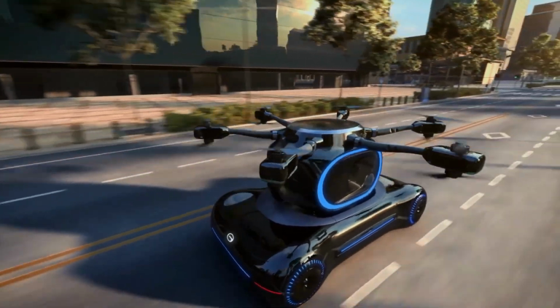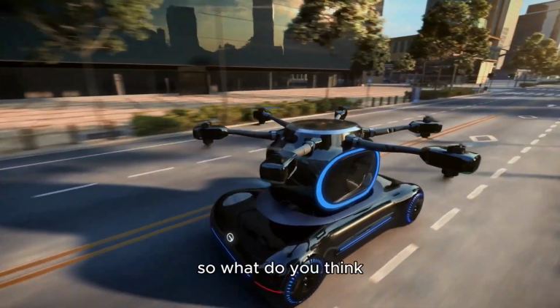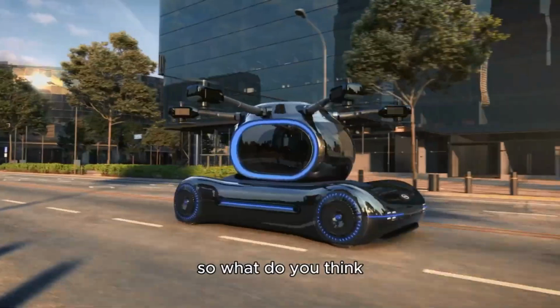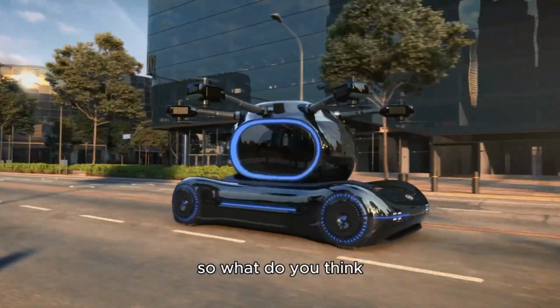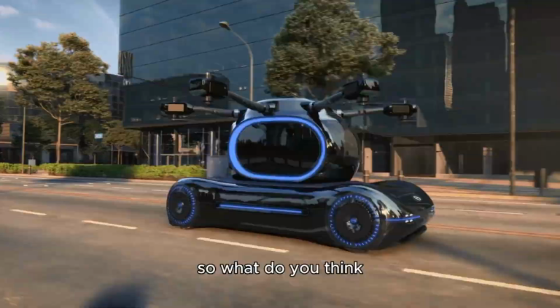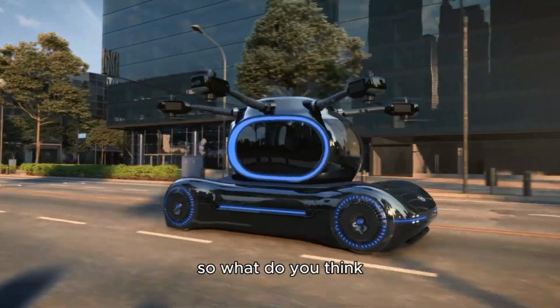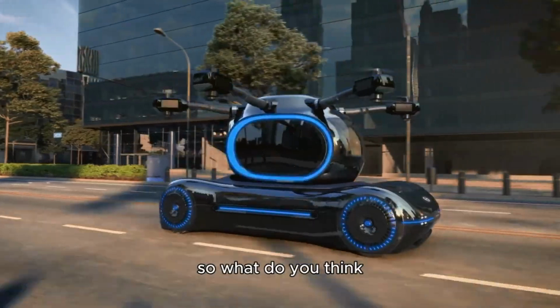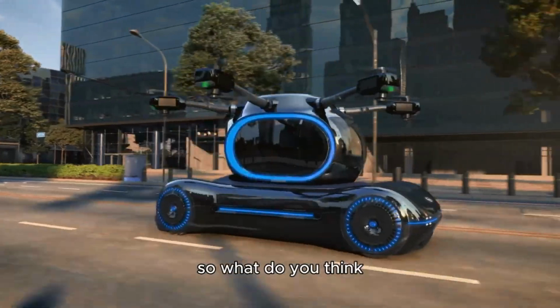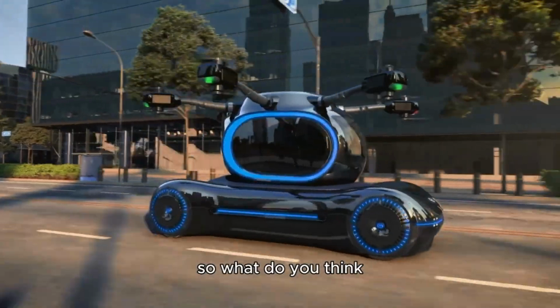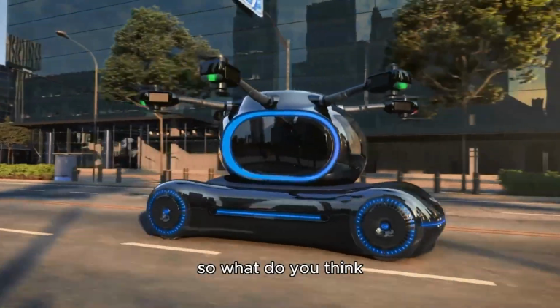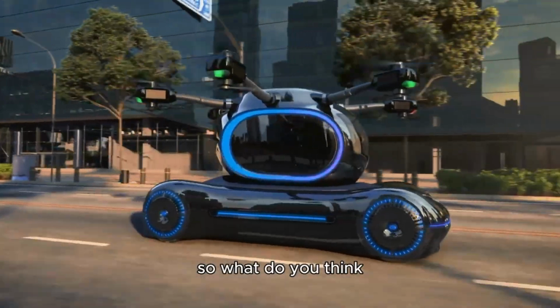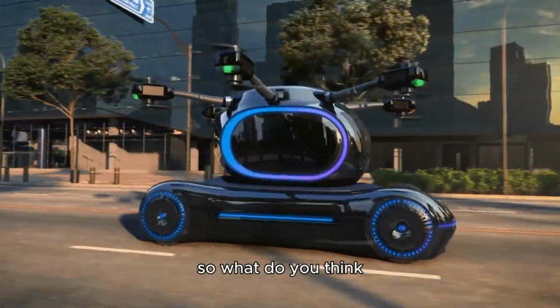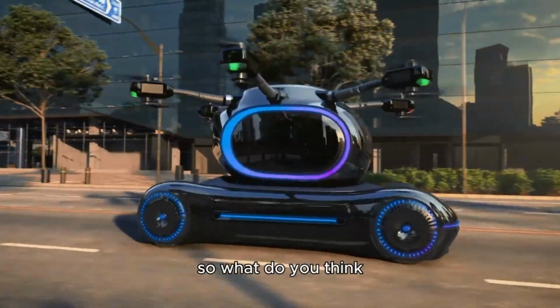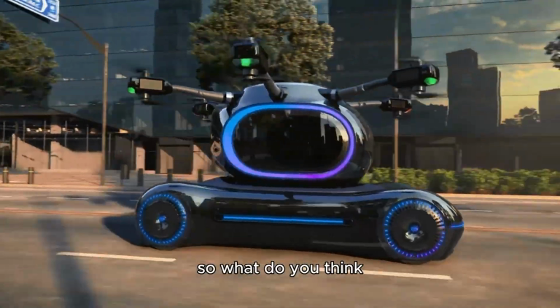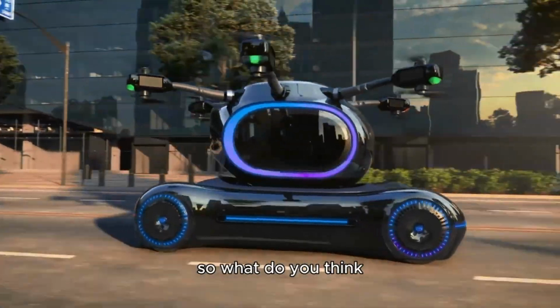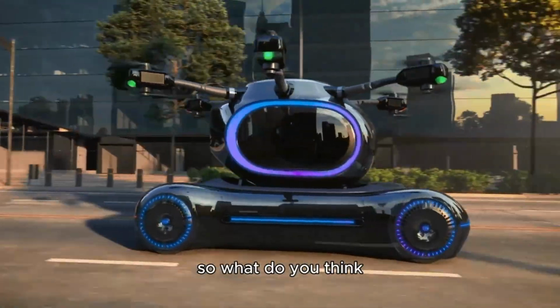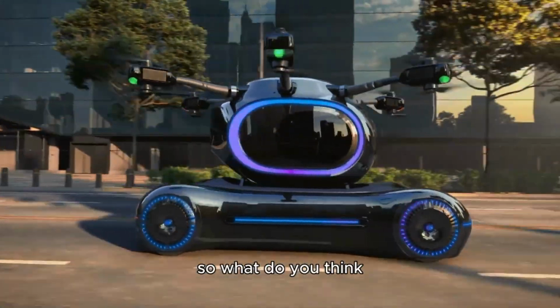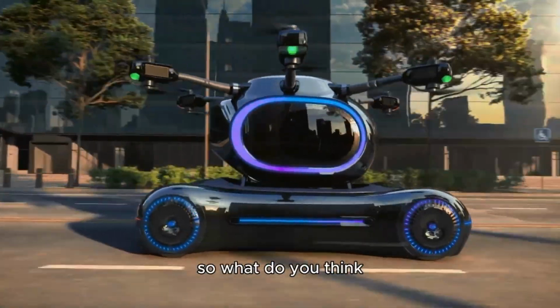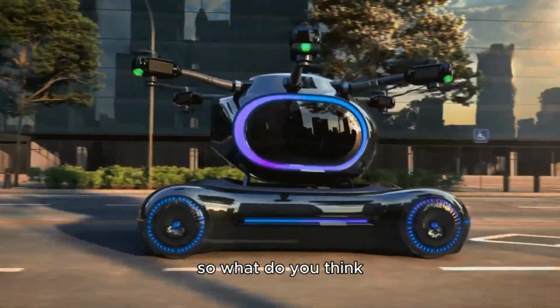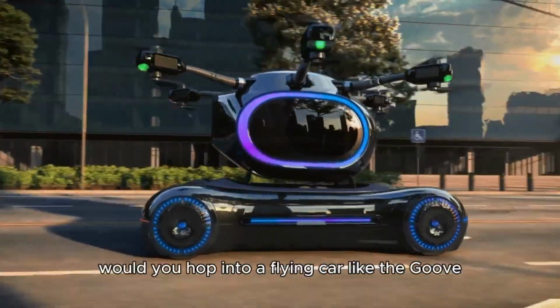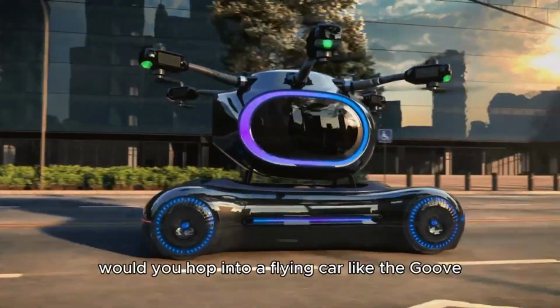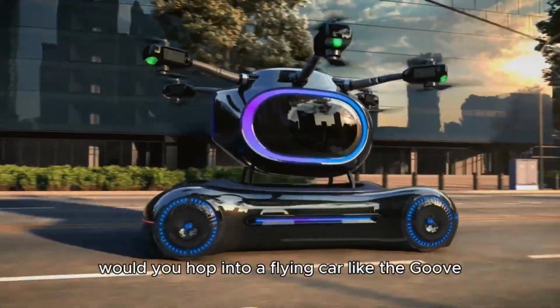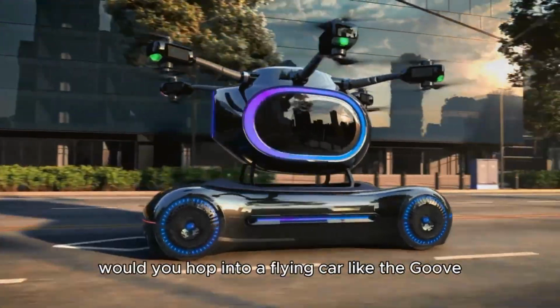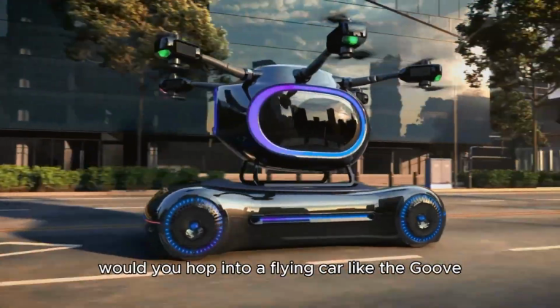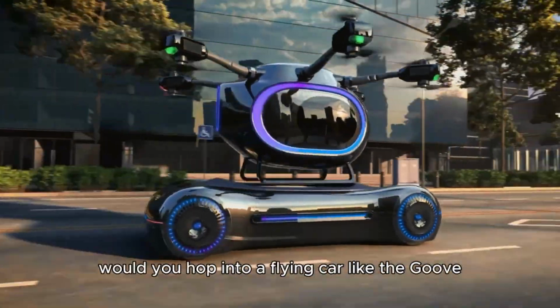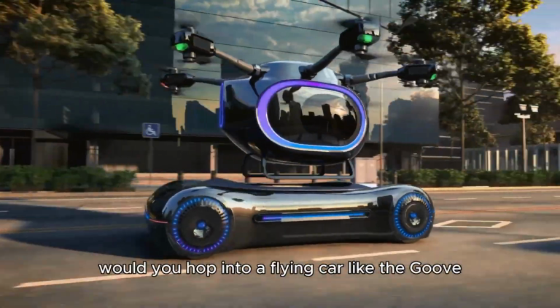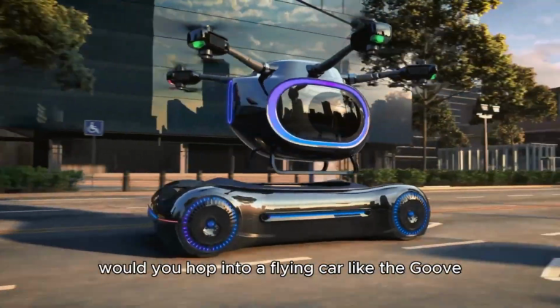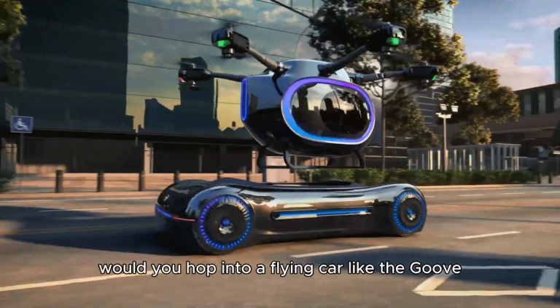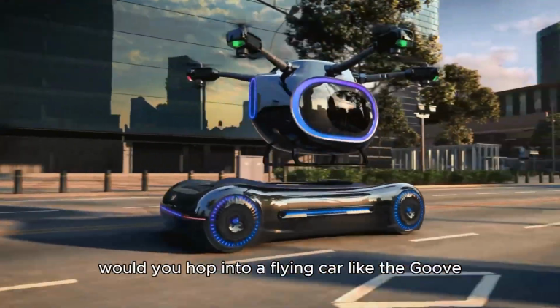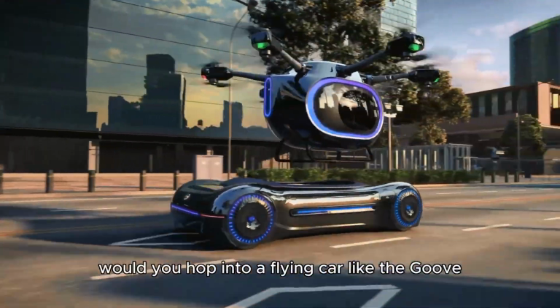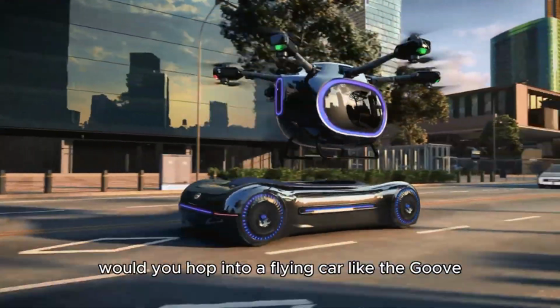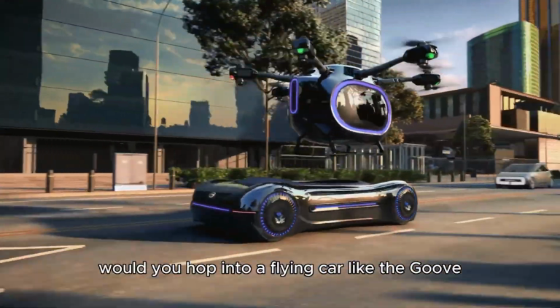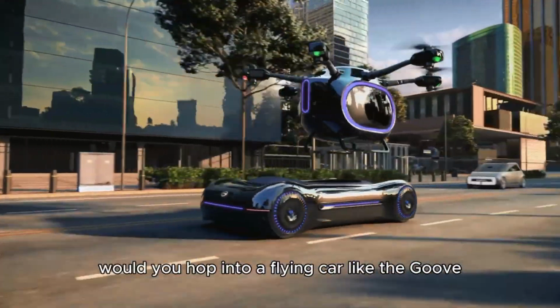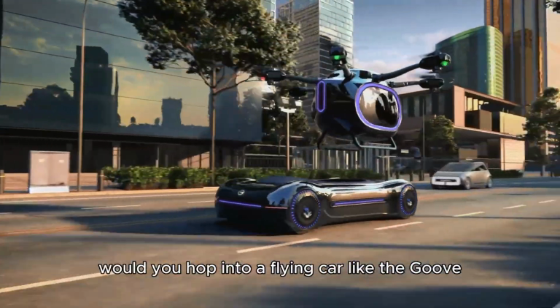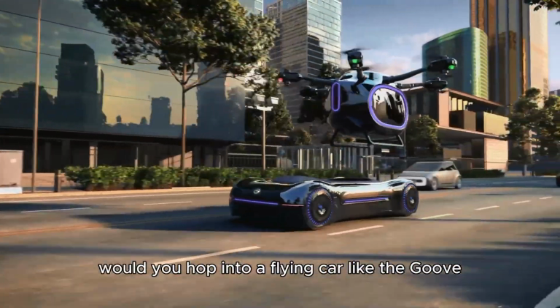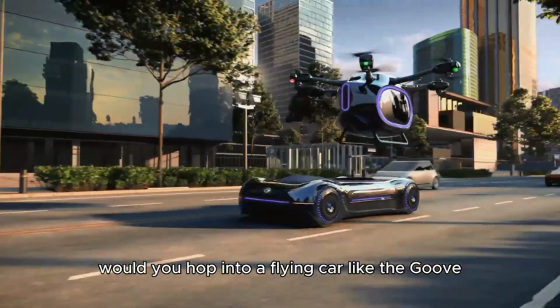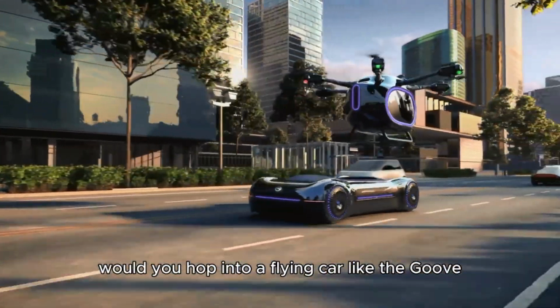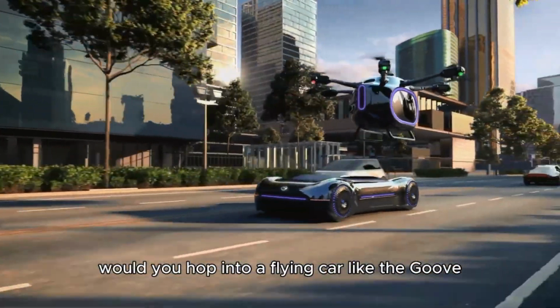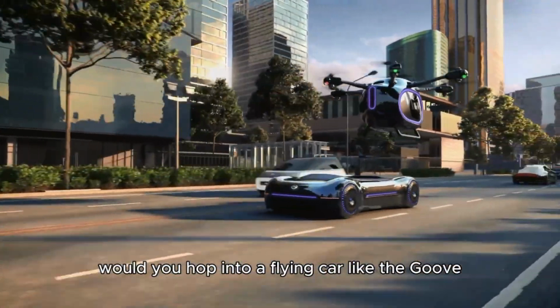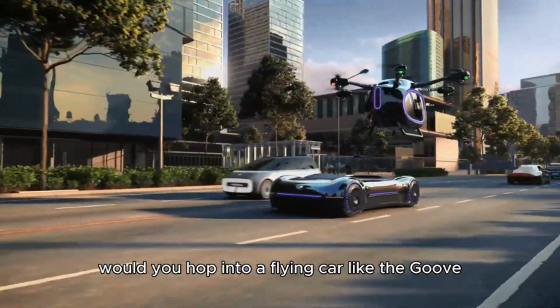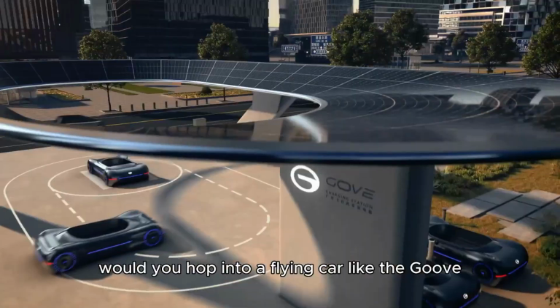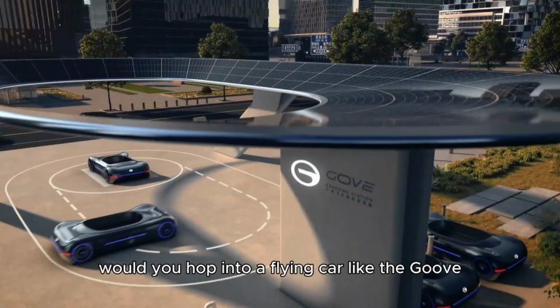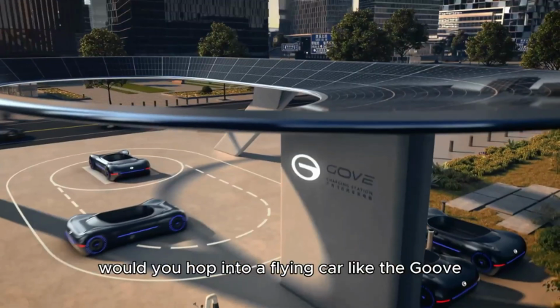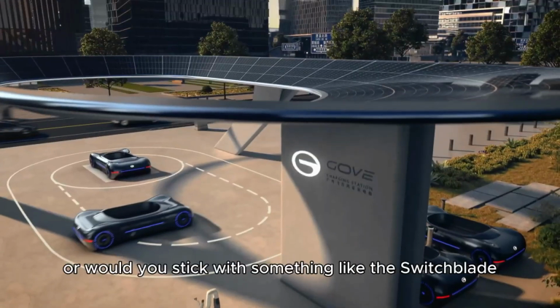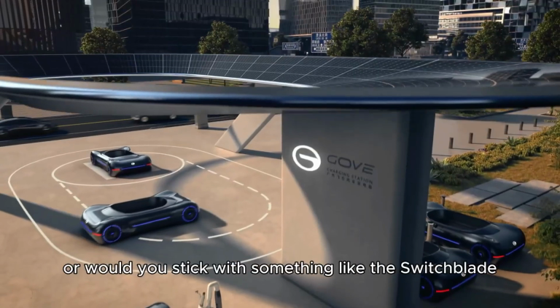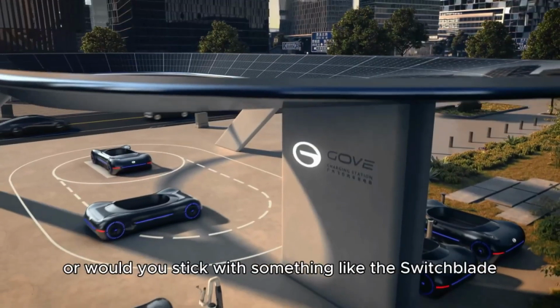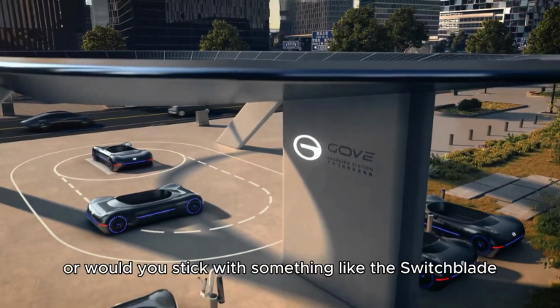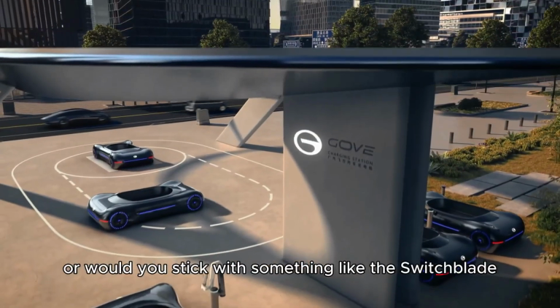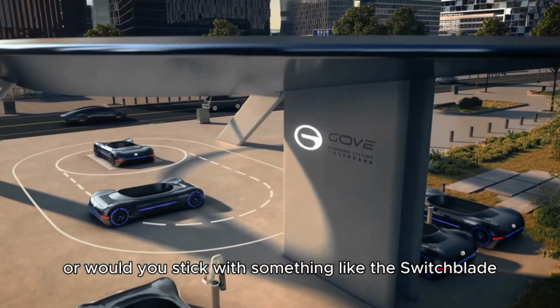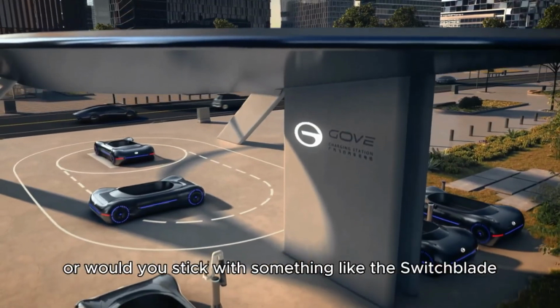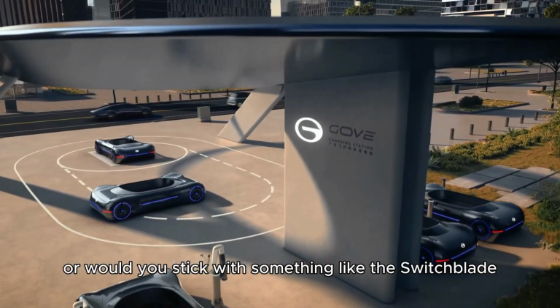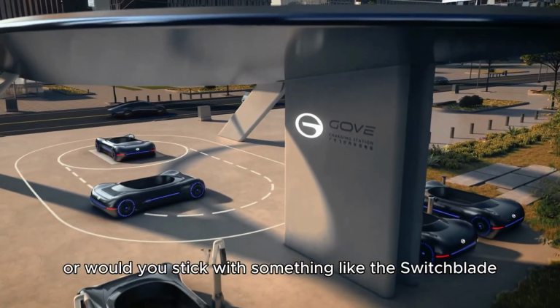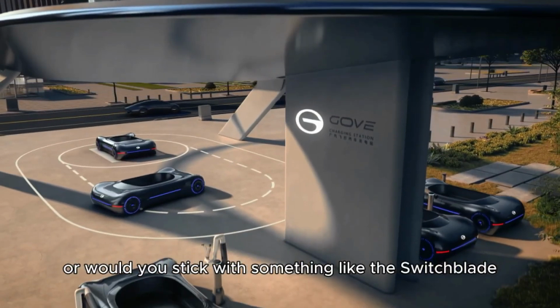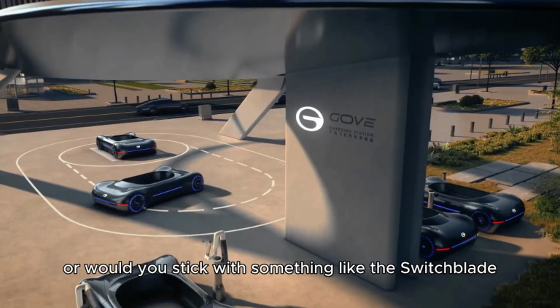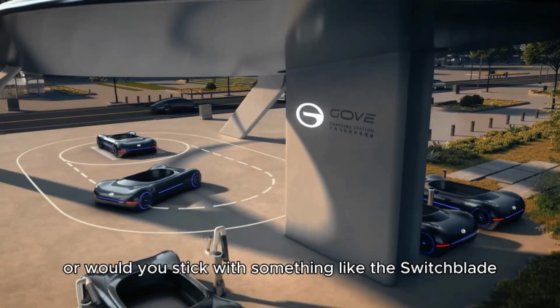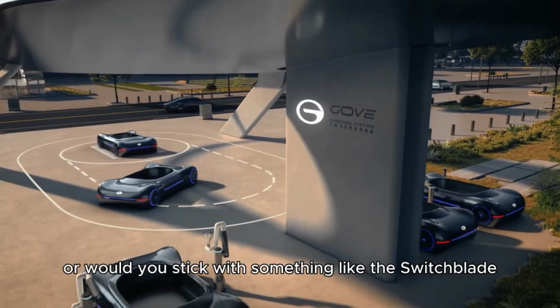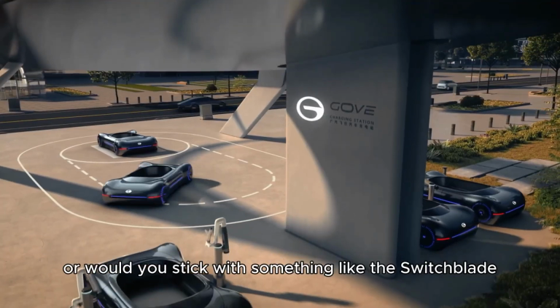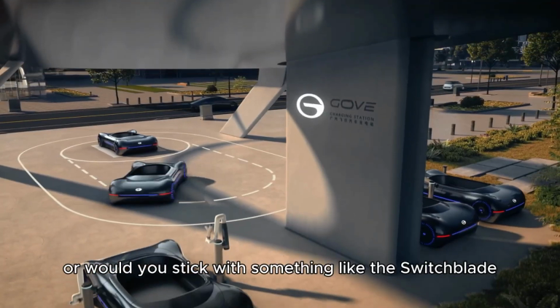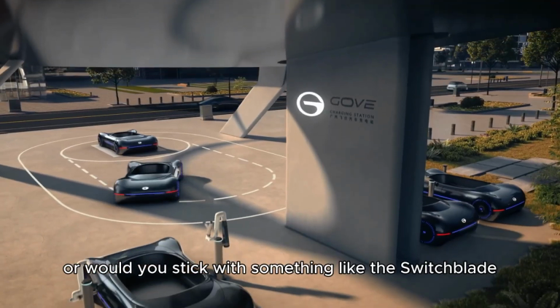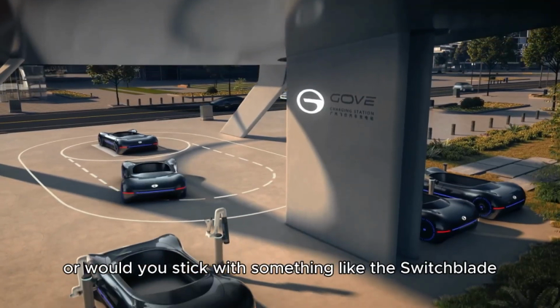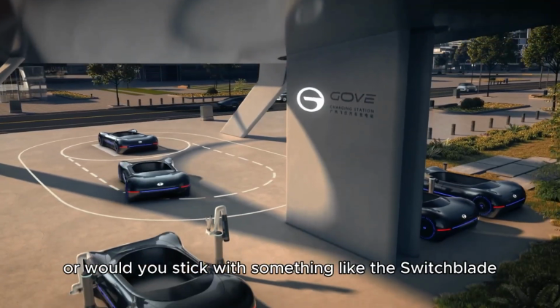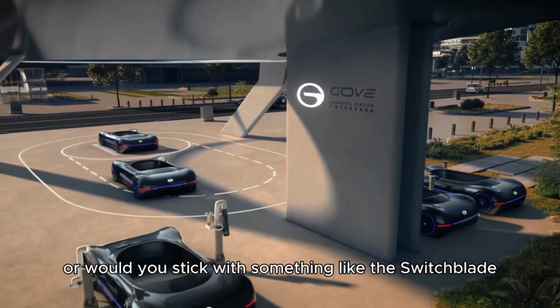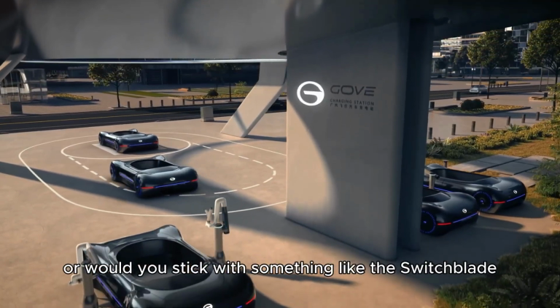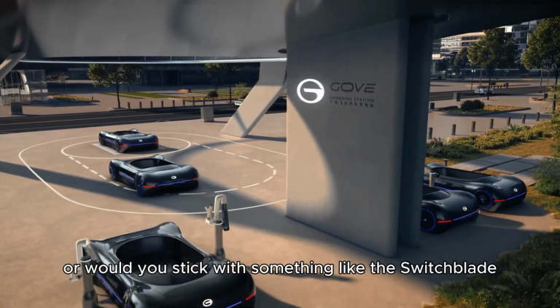So, what do you think? Would you hop into a flying car like the Gove, or would you stick with something like the Switchblade?